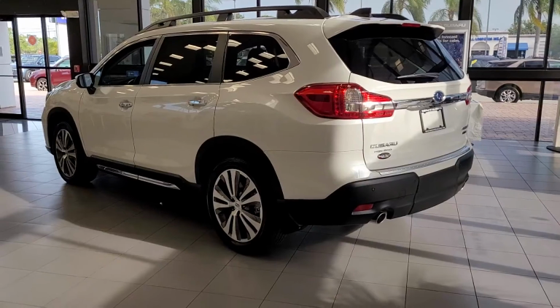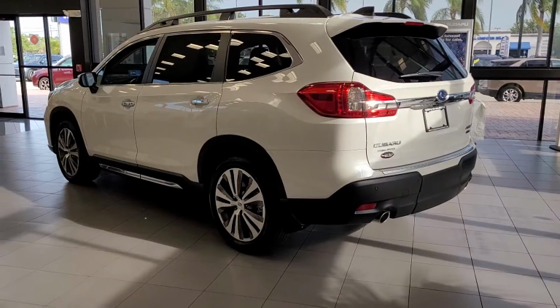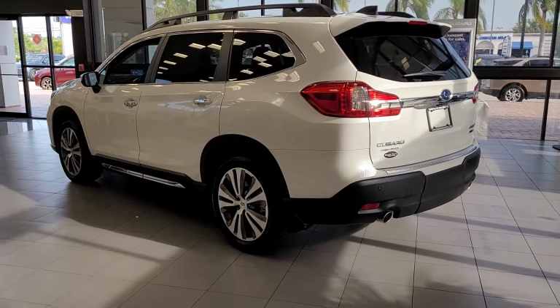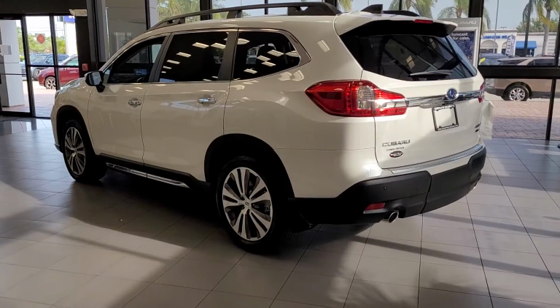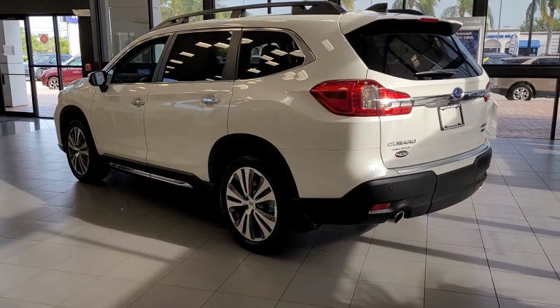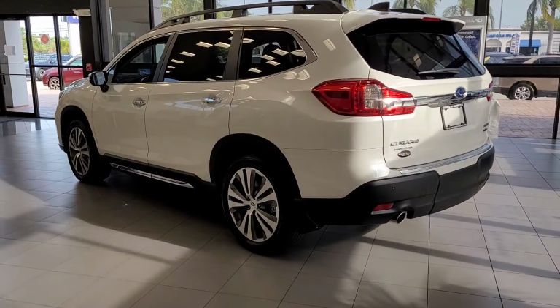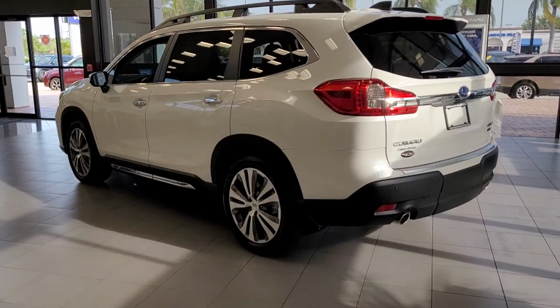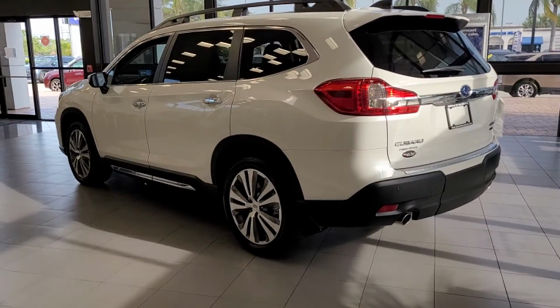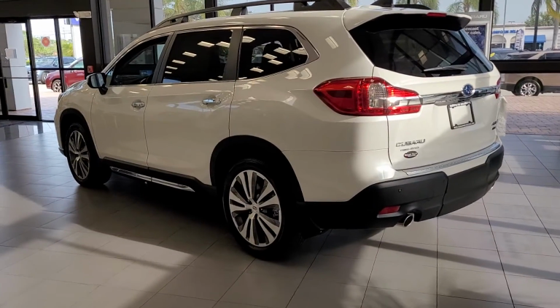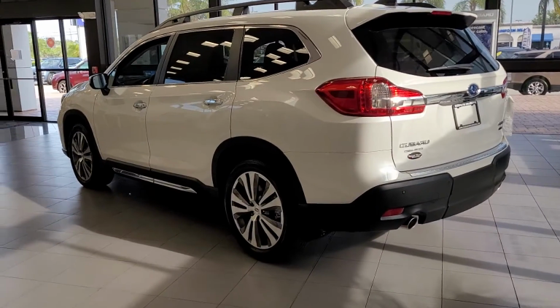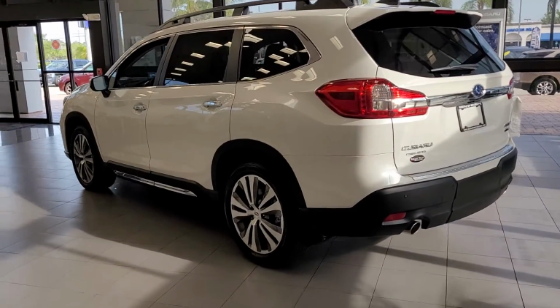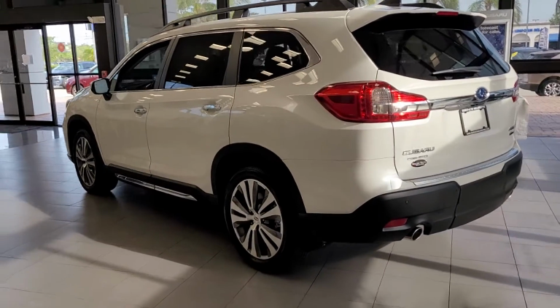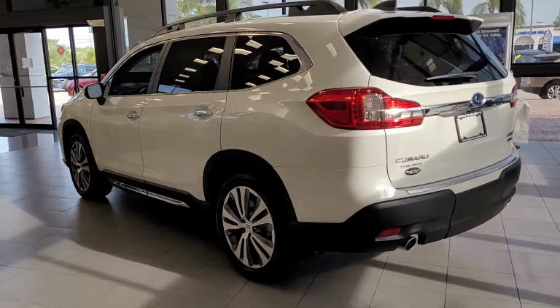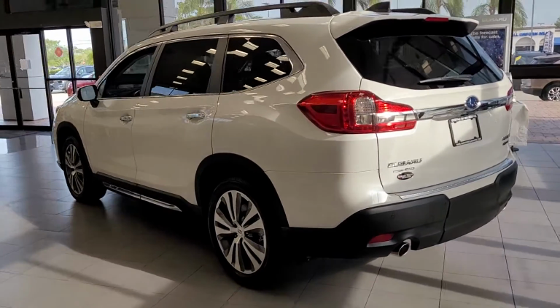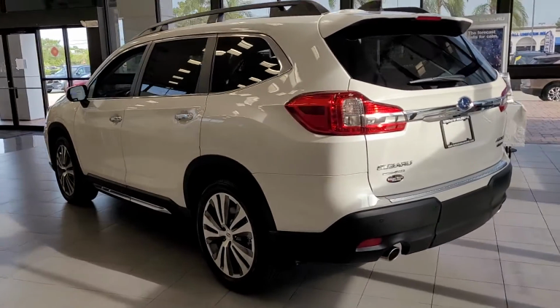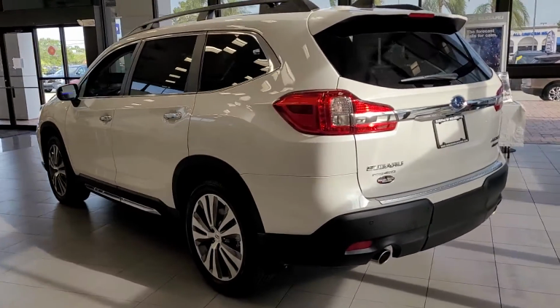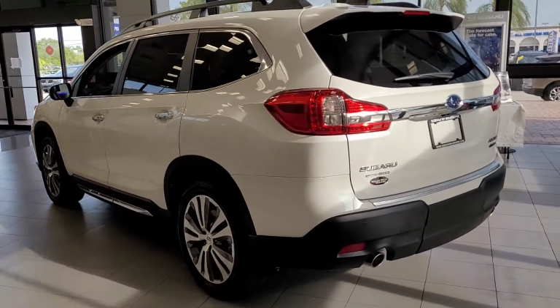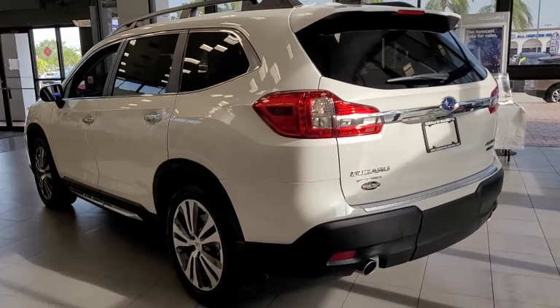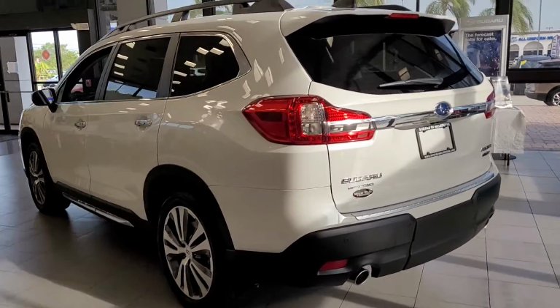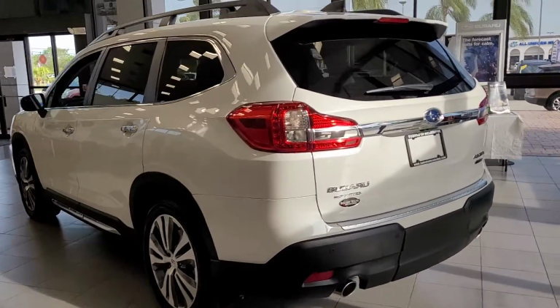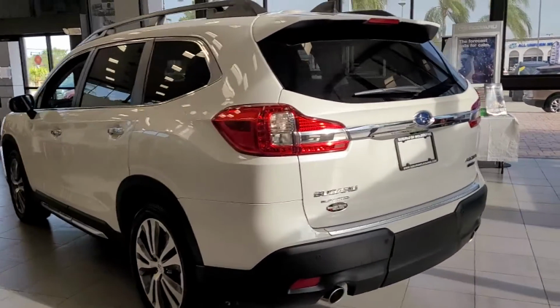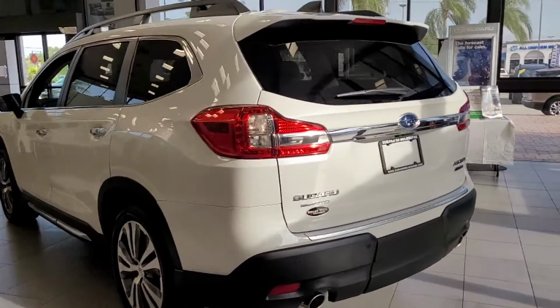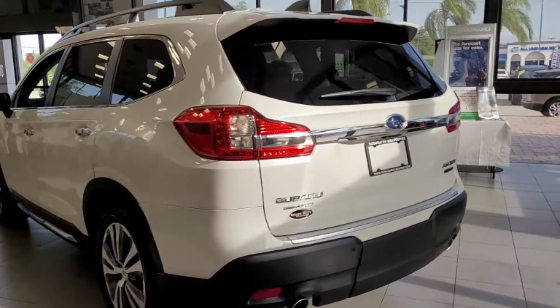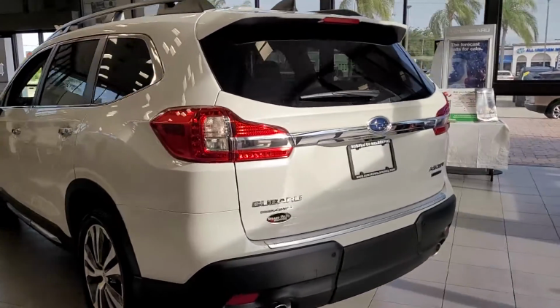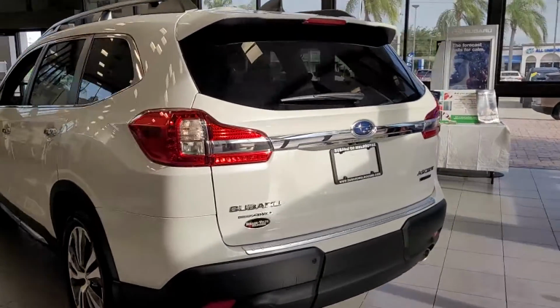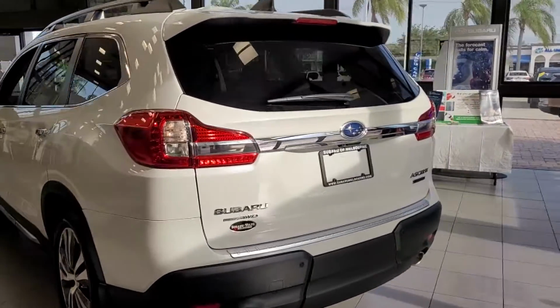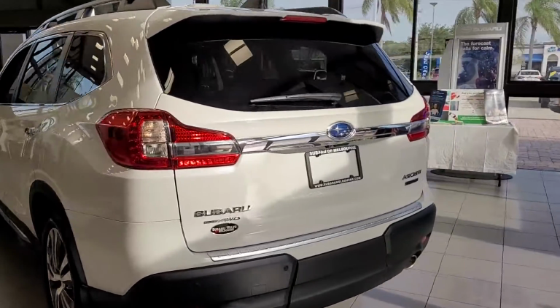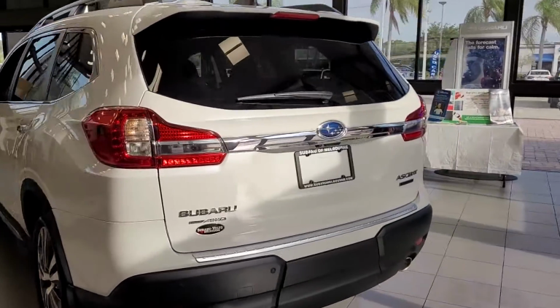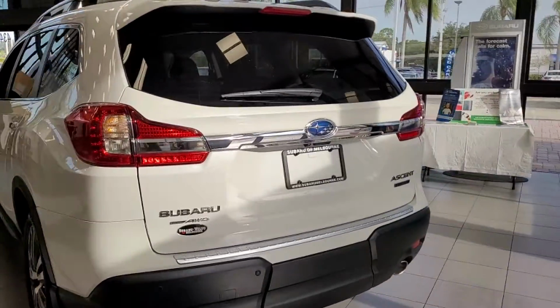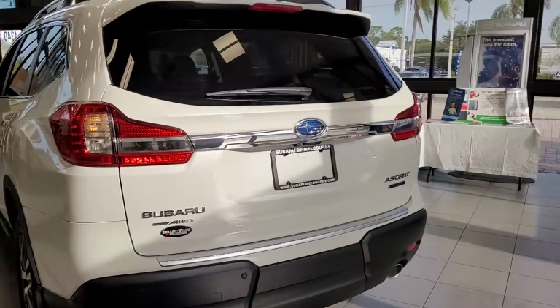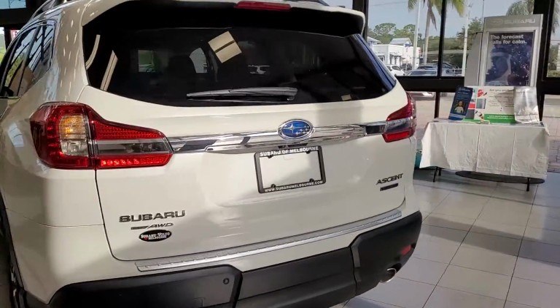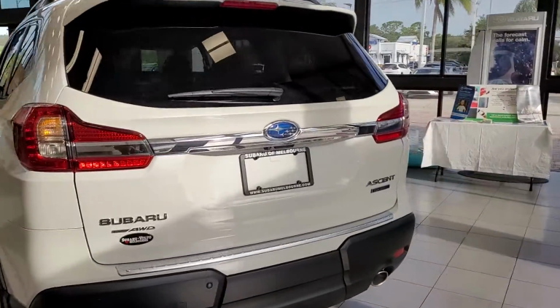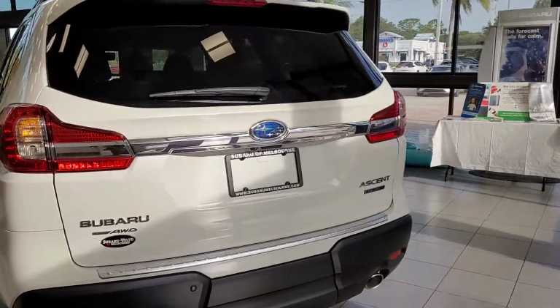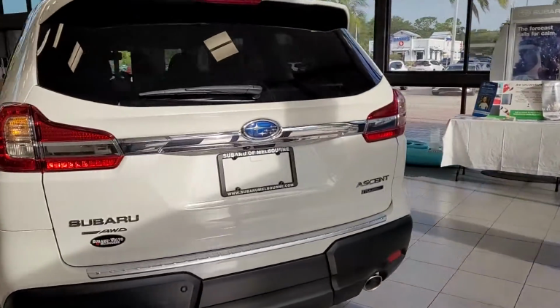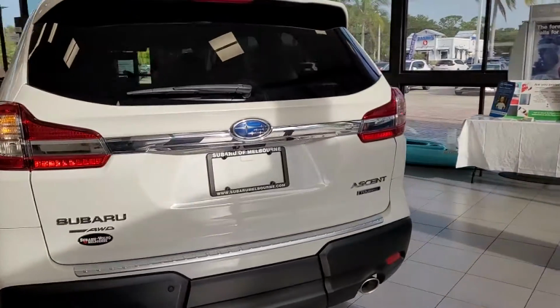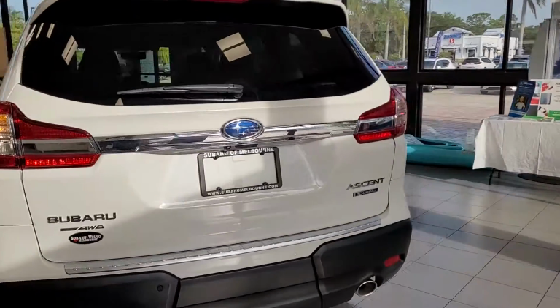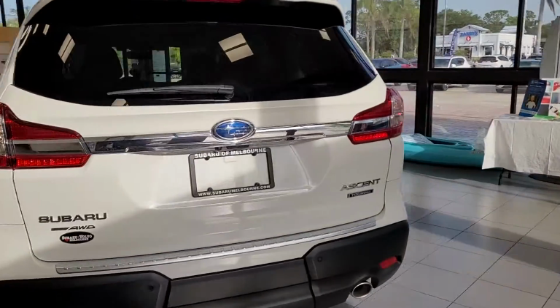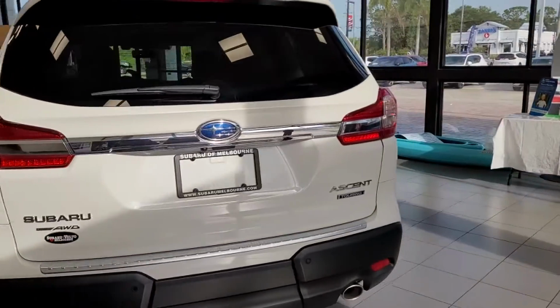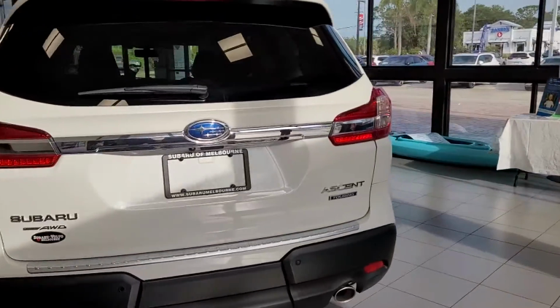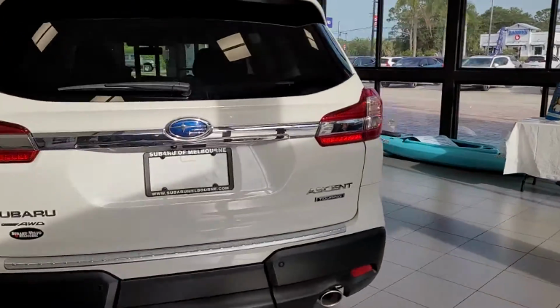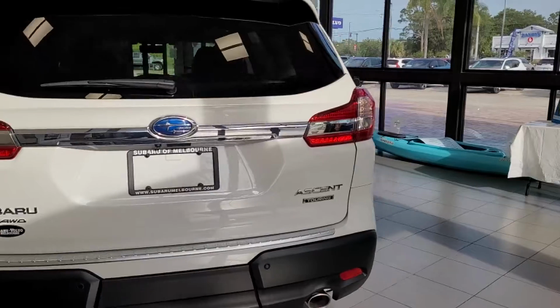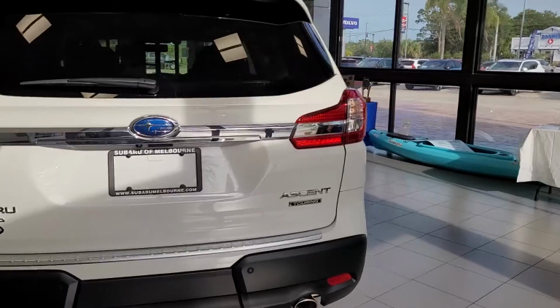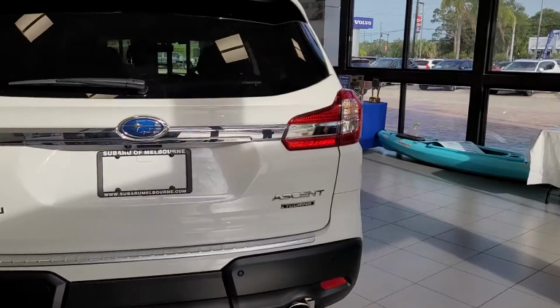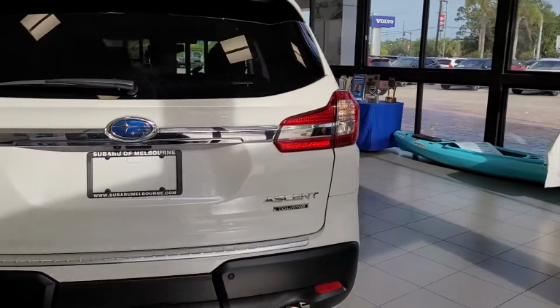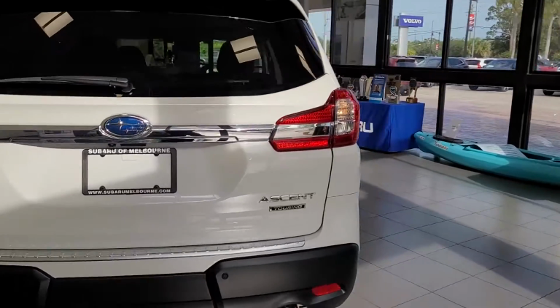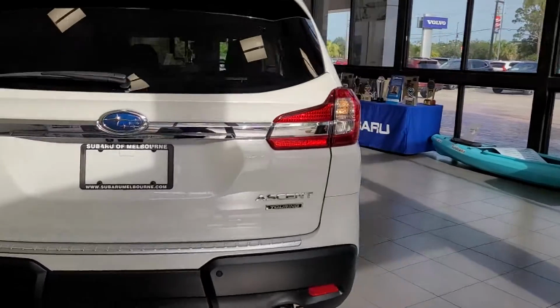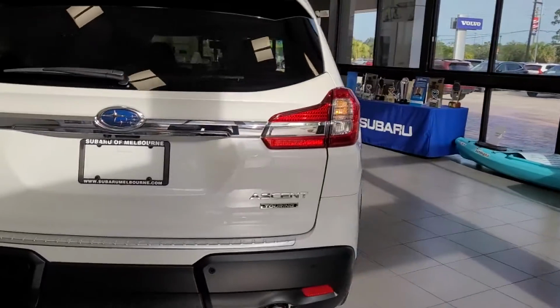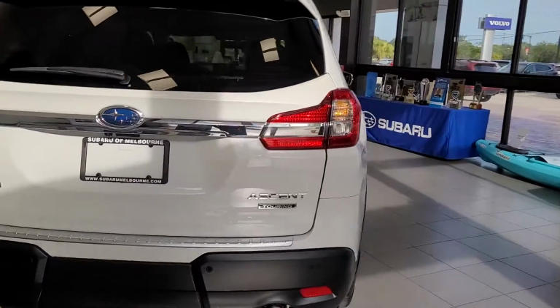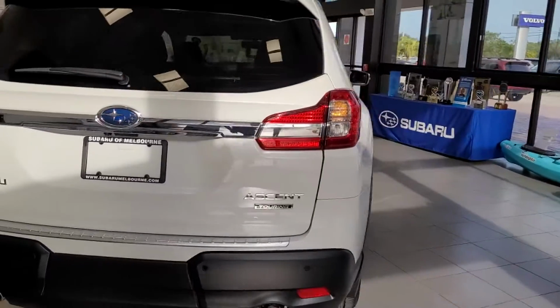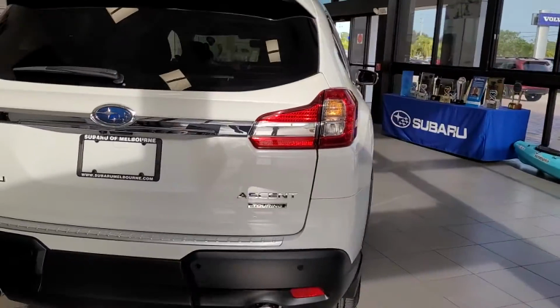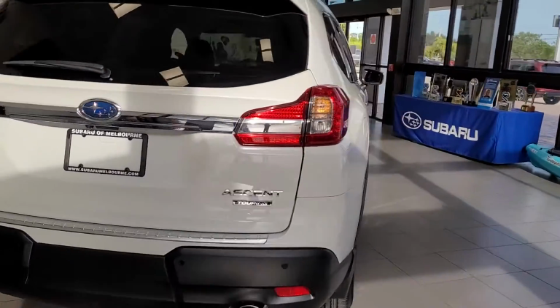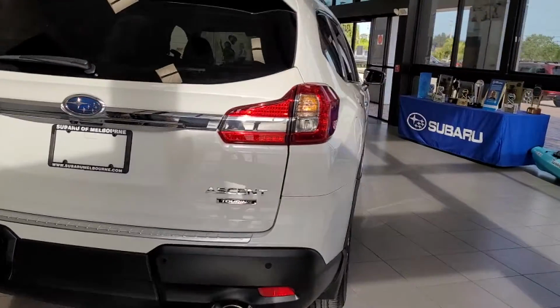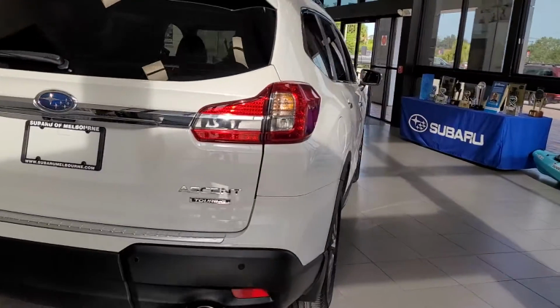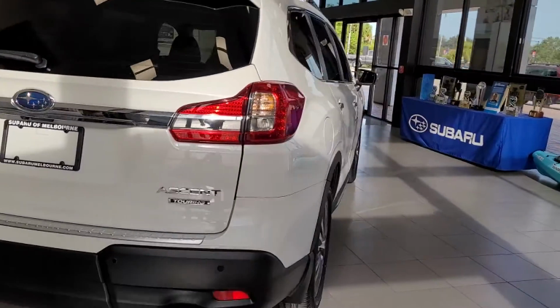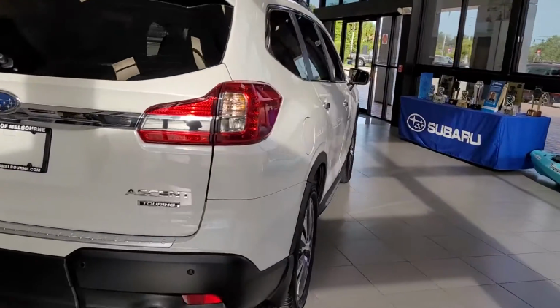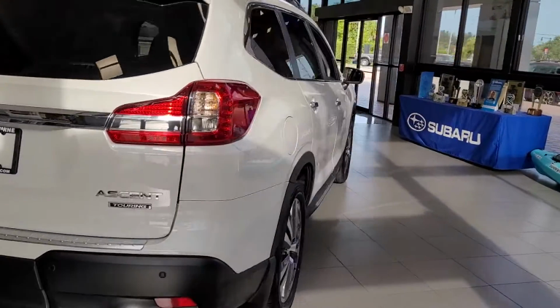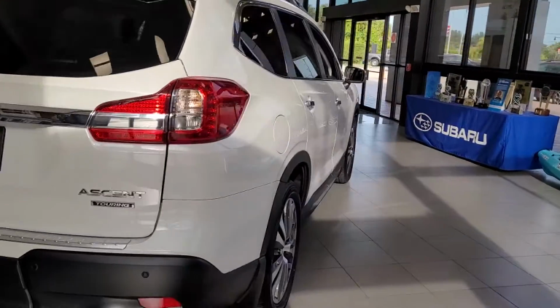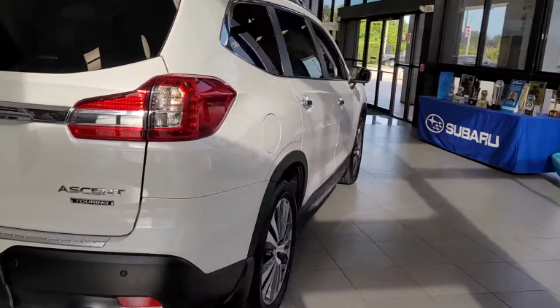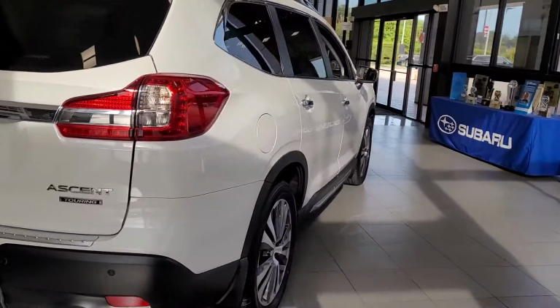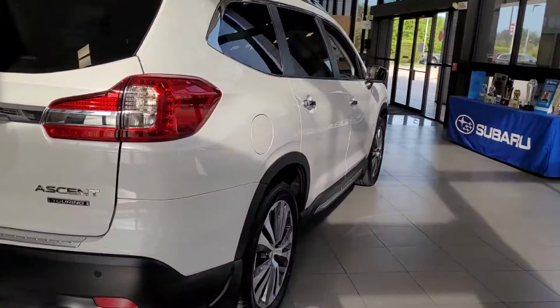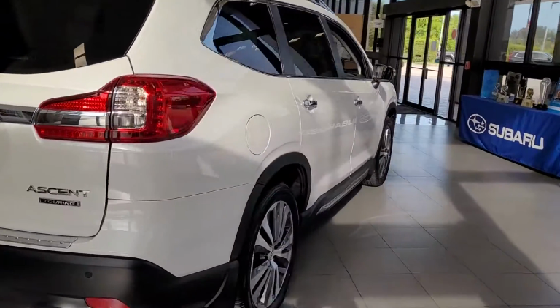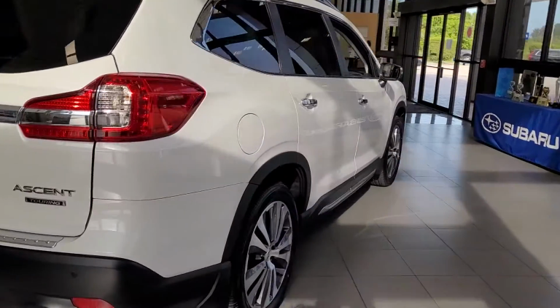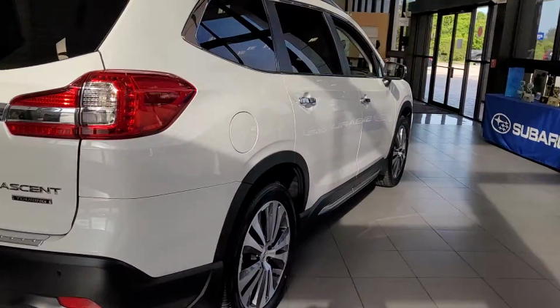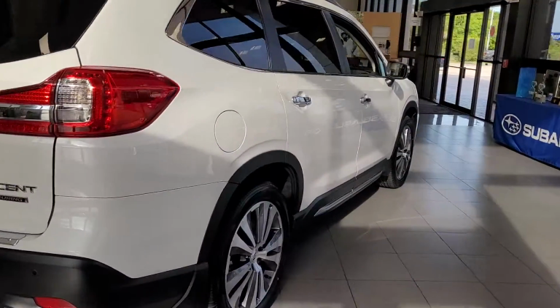Hello, I'm Jonathan from Subaru of Melbourne. I just want to show you the Subaru Ascent — this one is currently on the showroom floor.